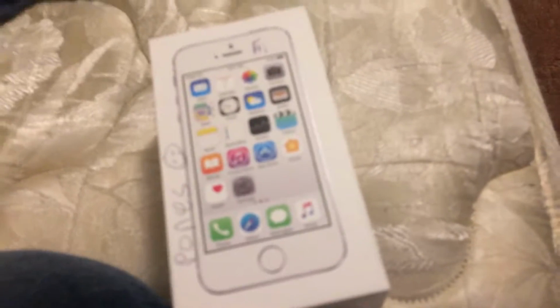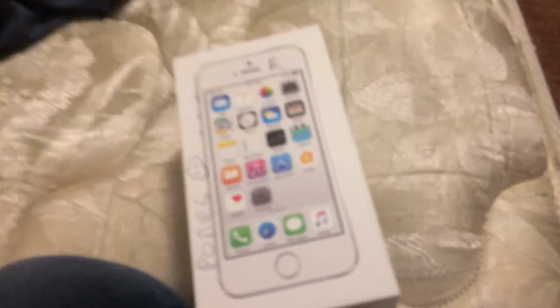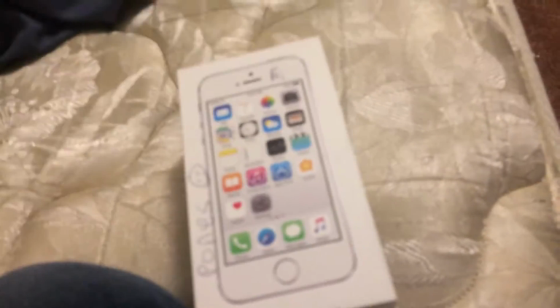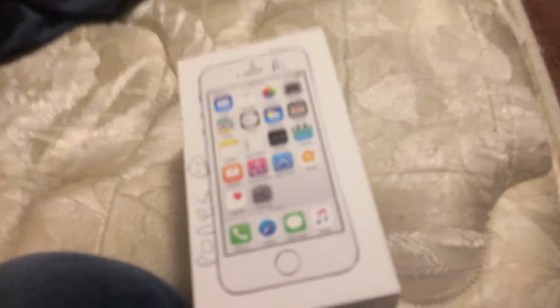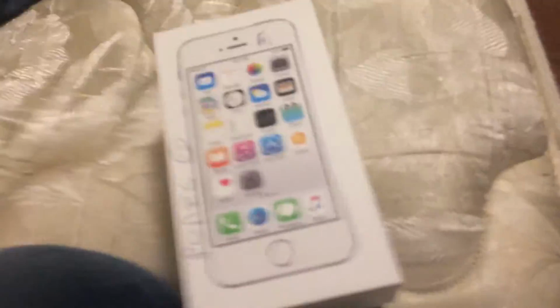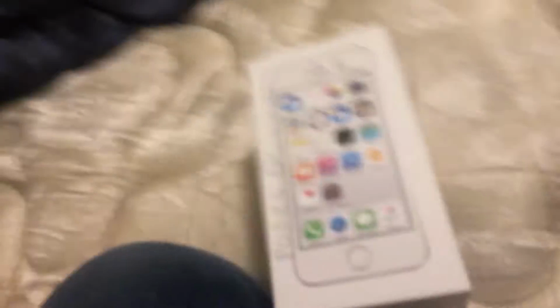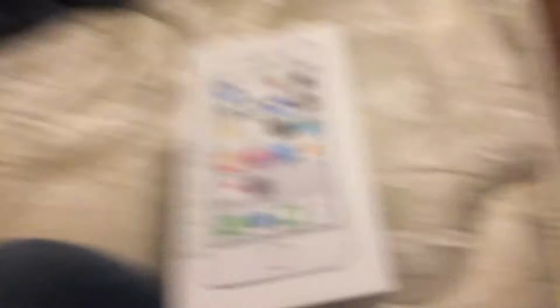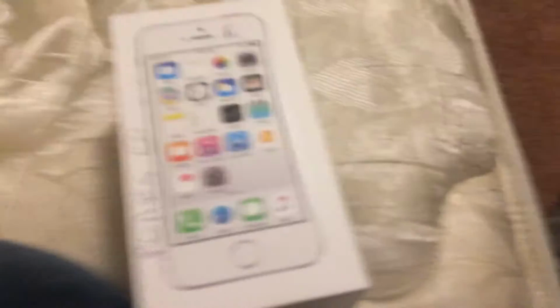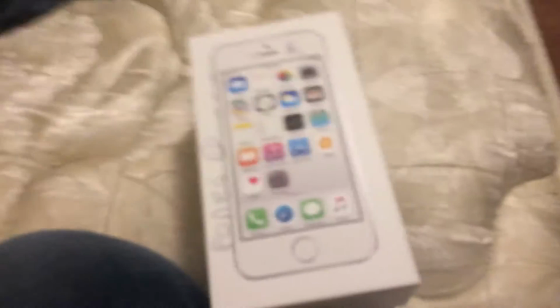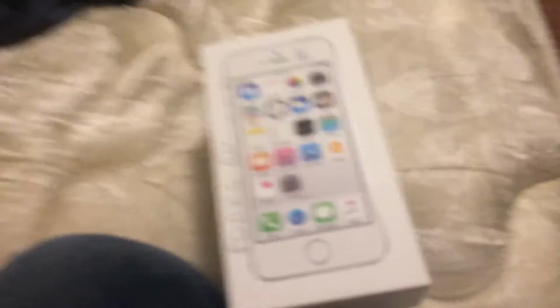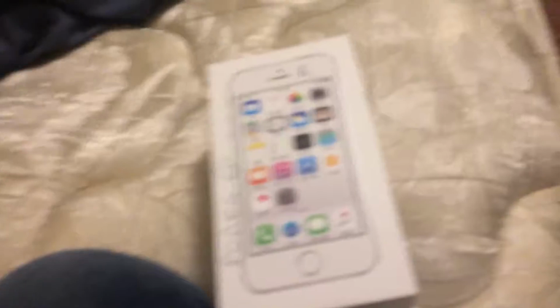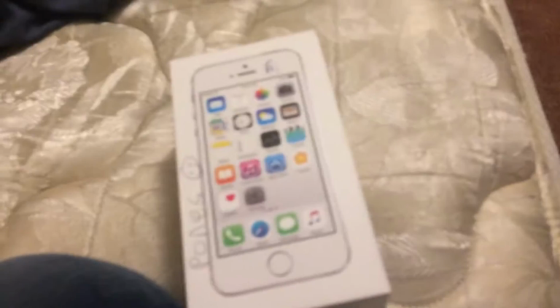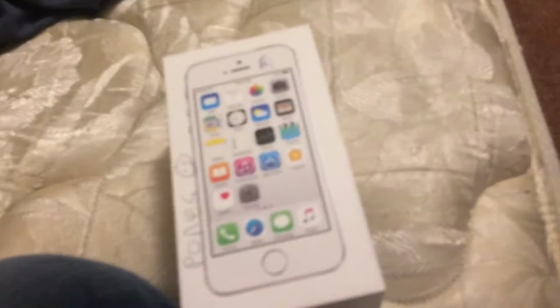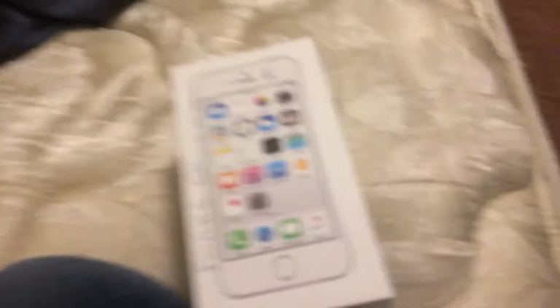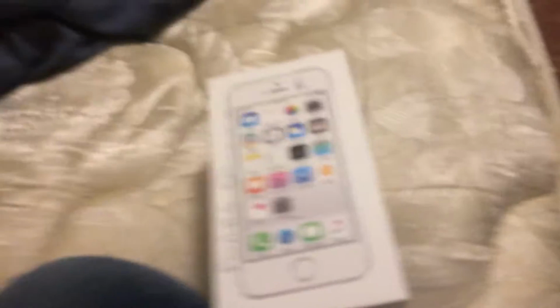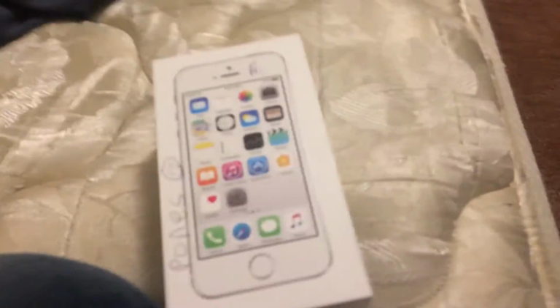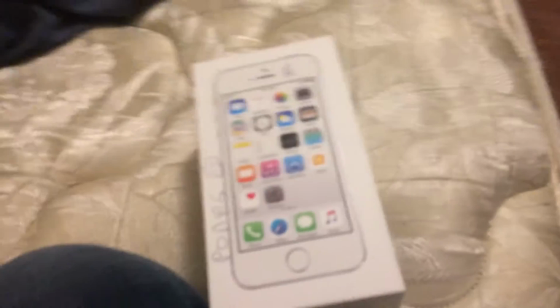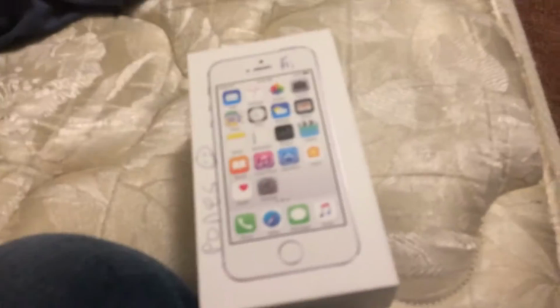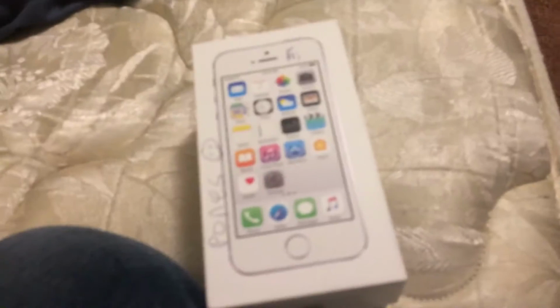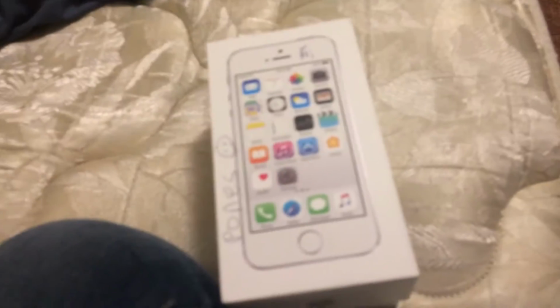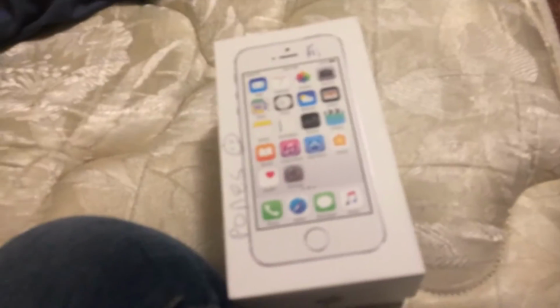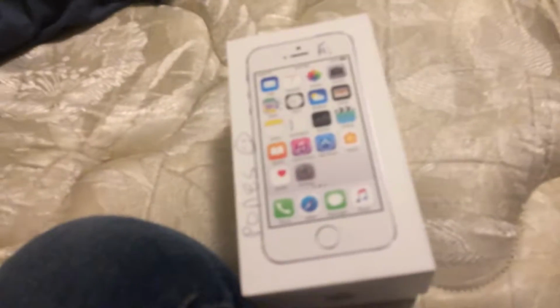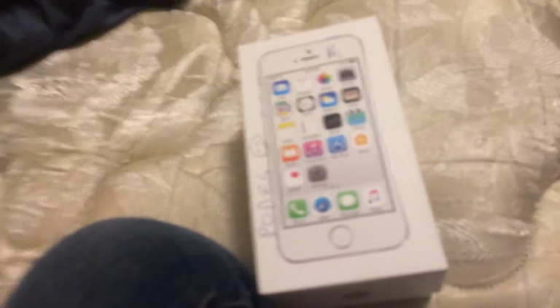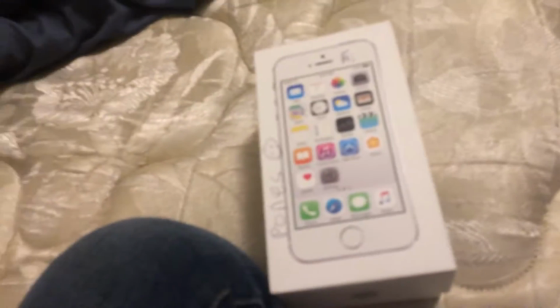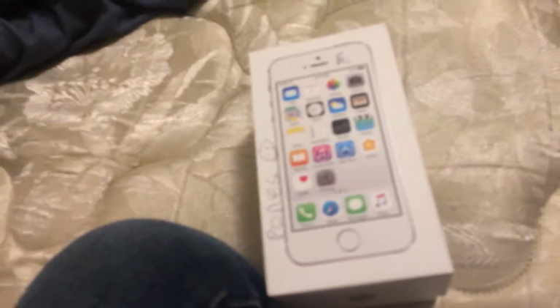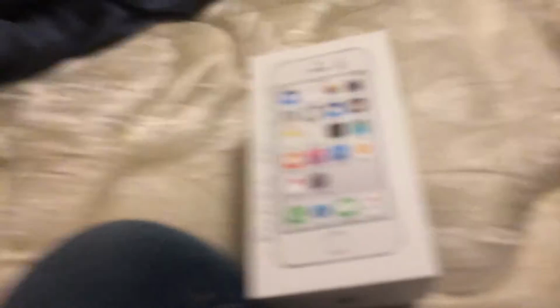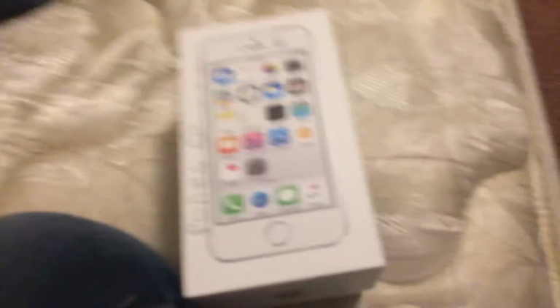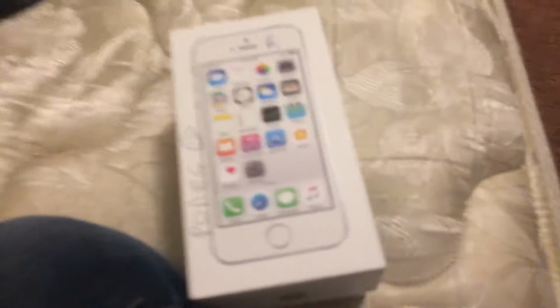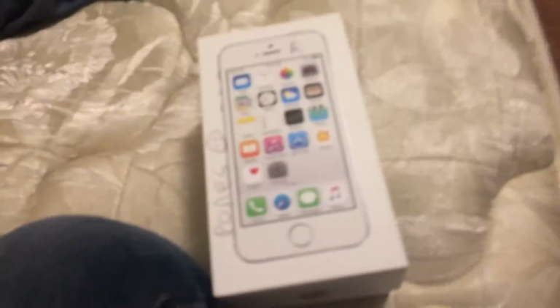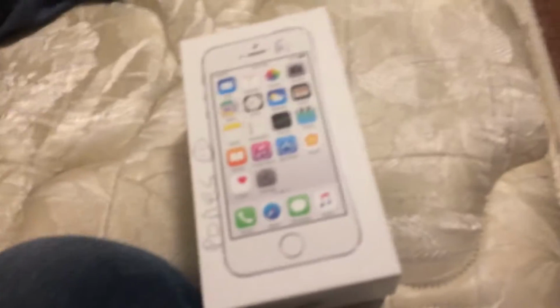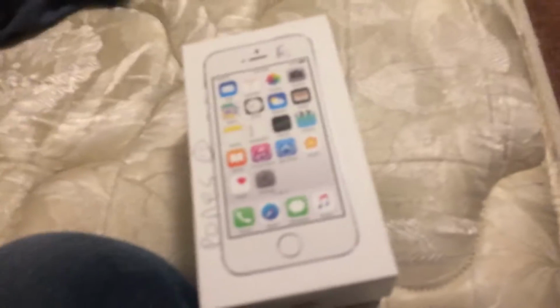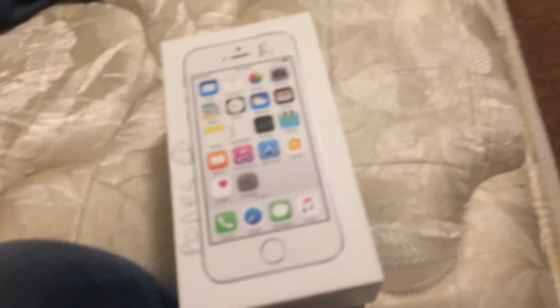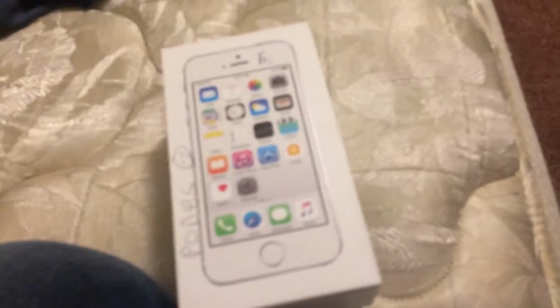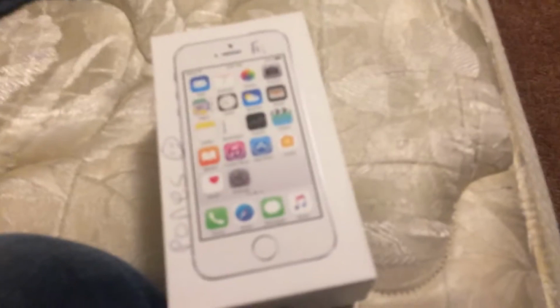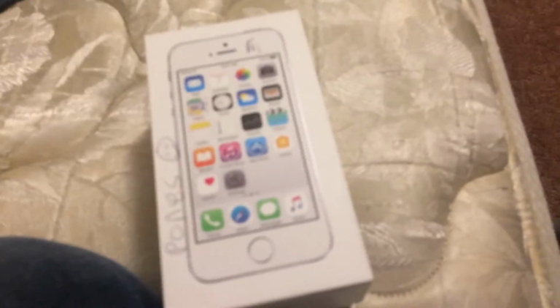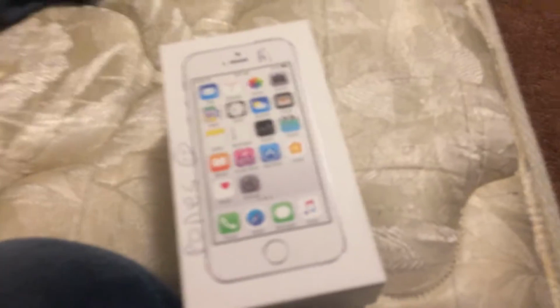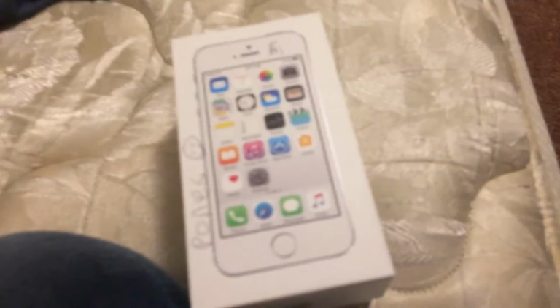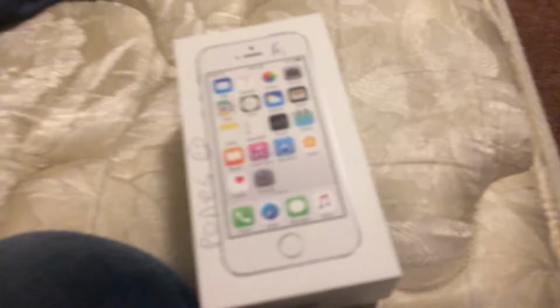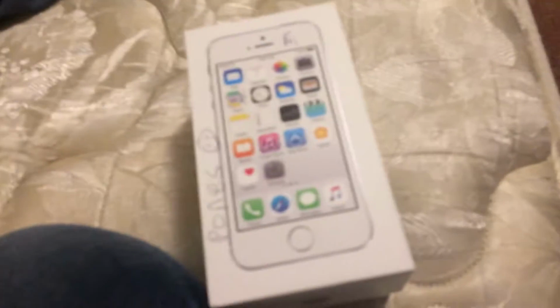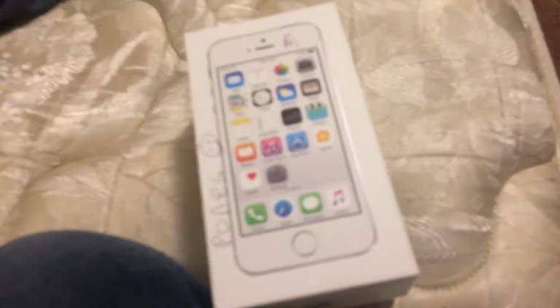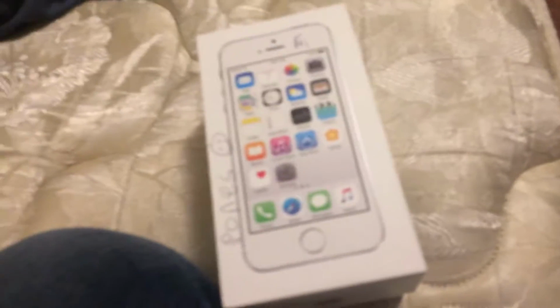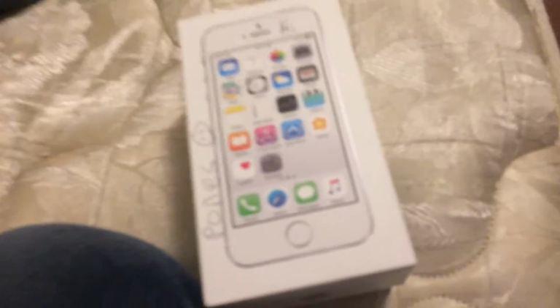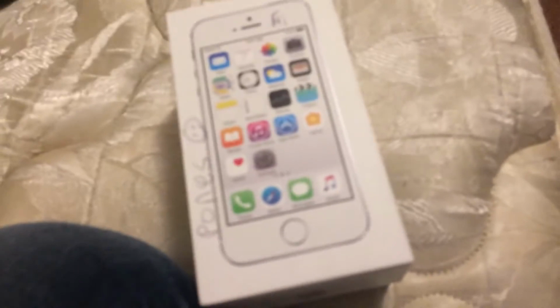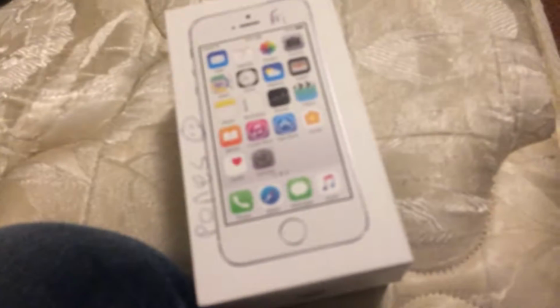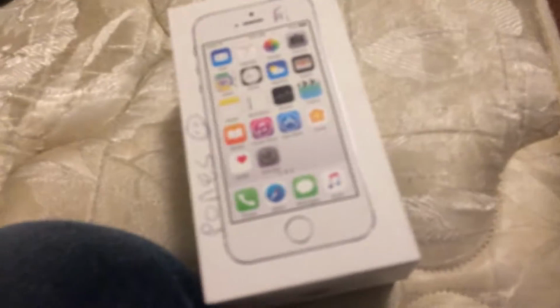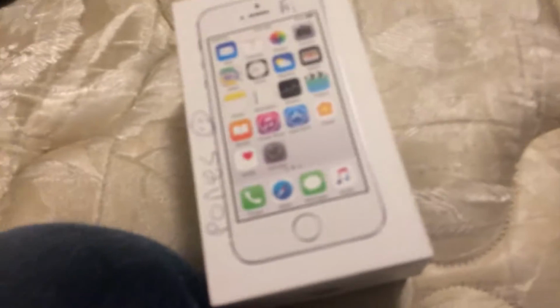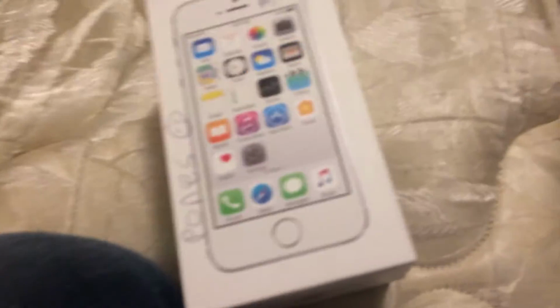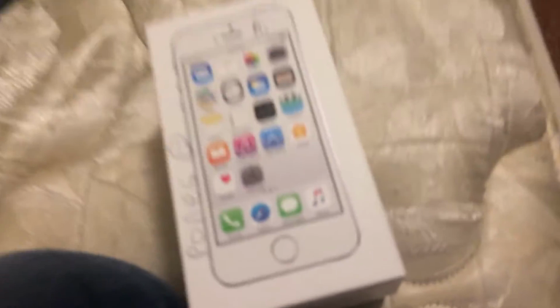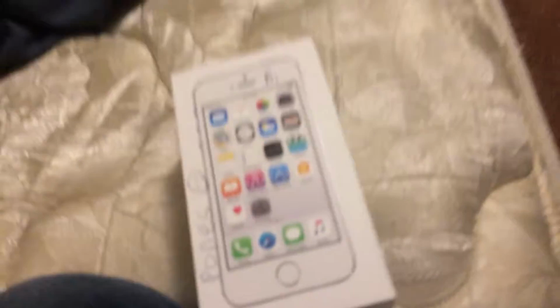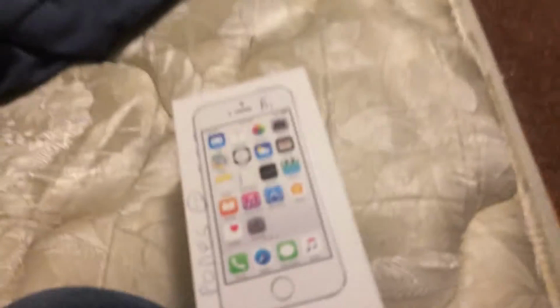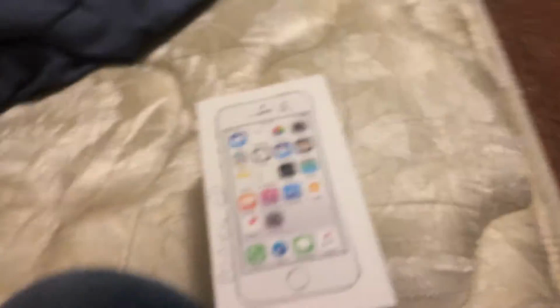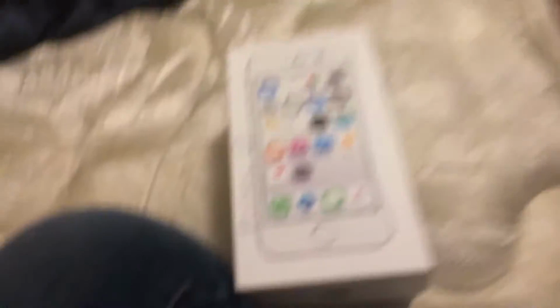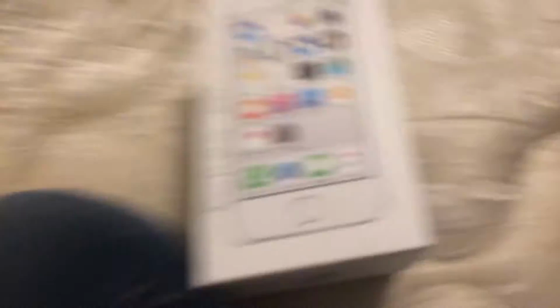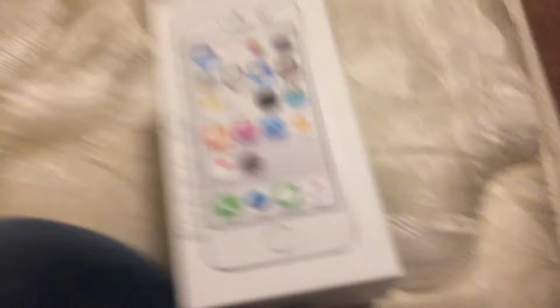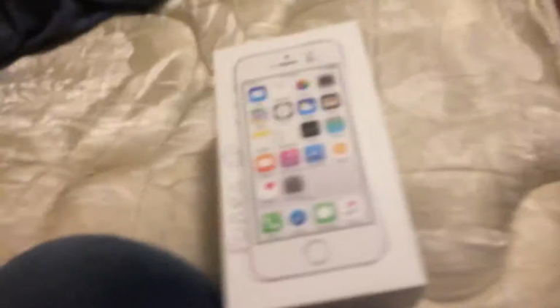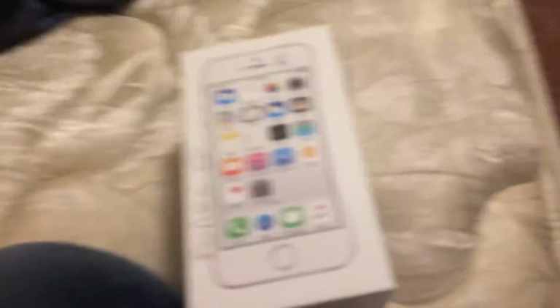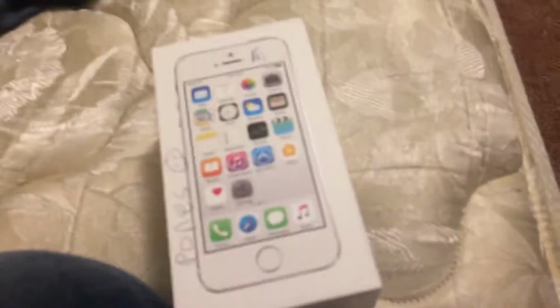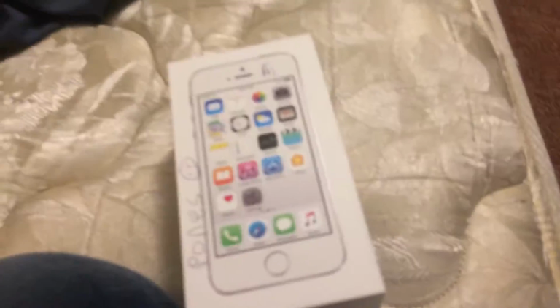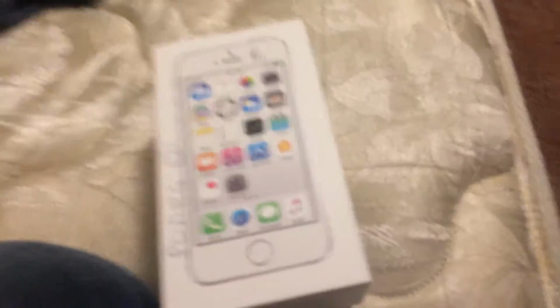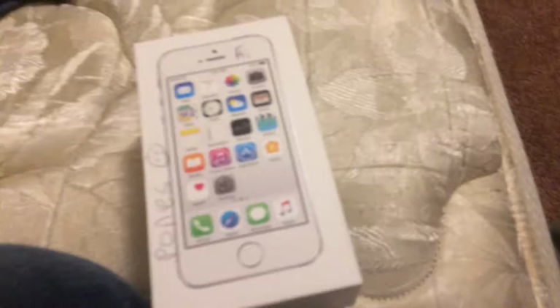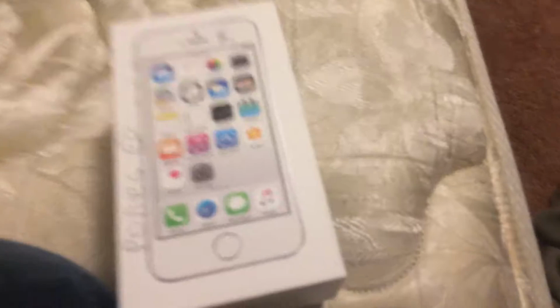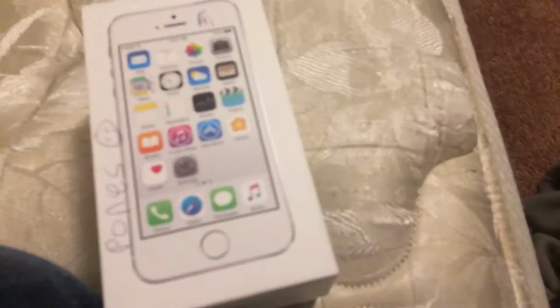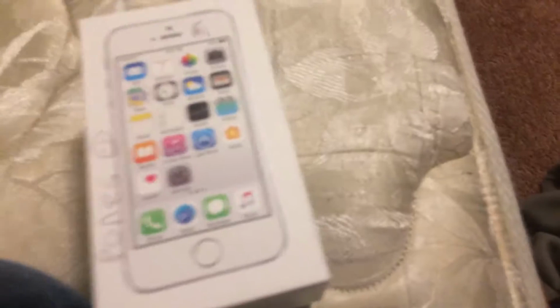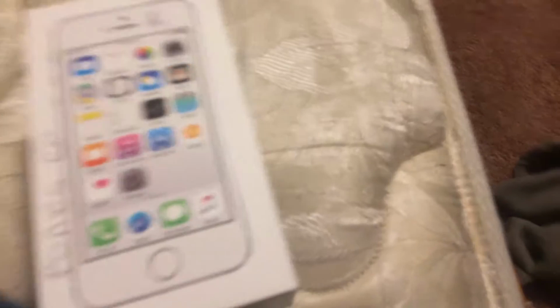I bought this off of eBay, and I knew people would get scammed, so let's see what I got.